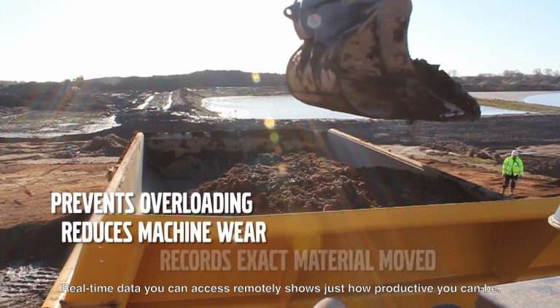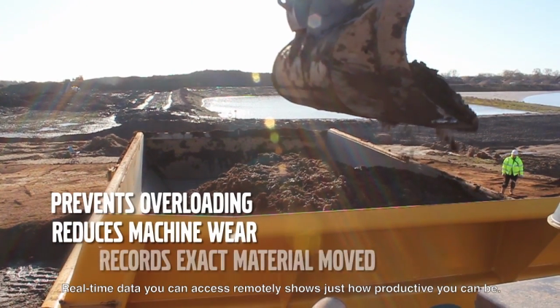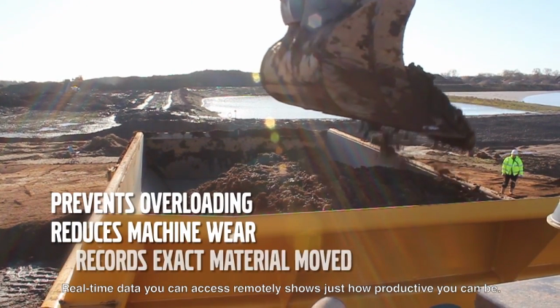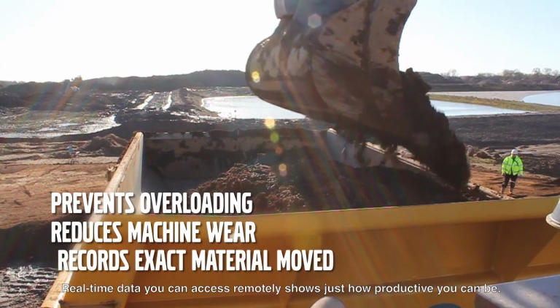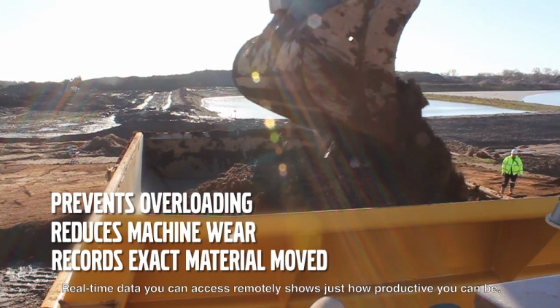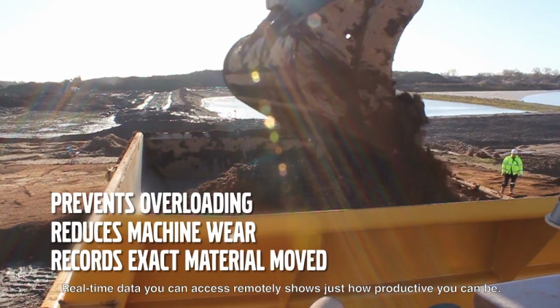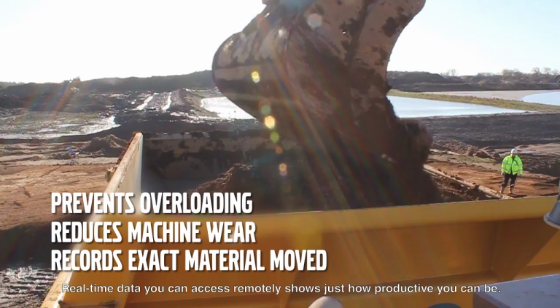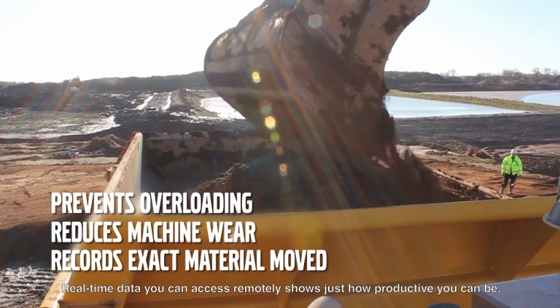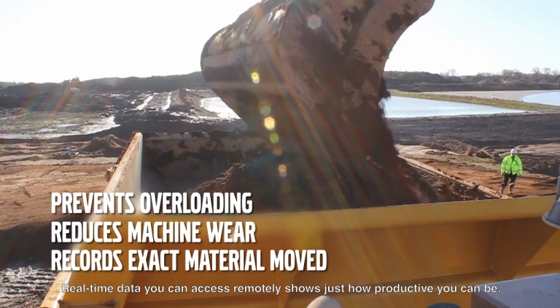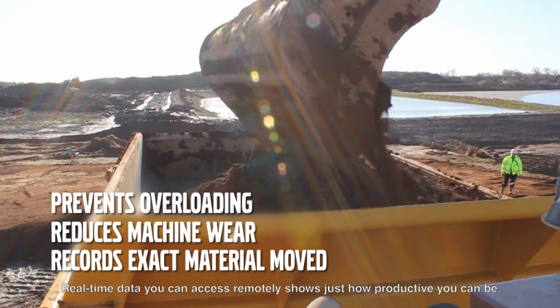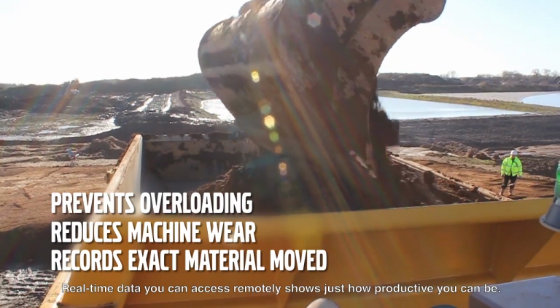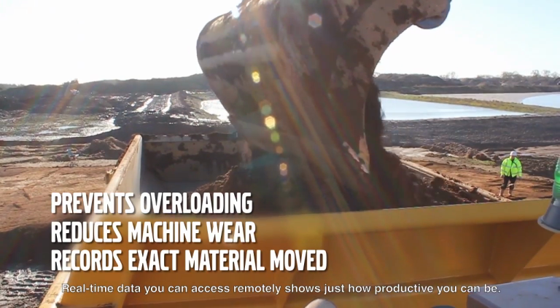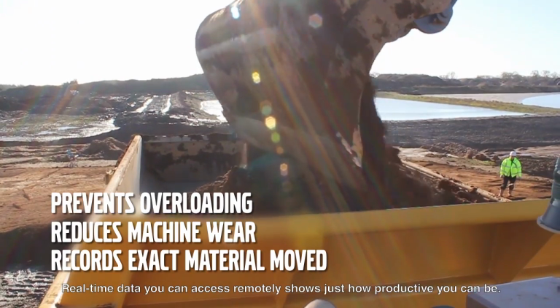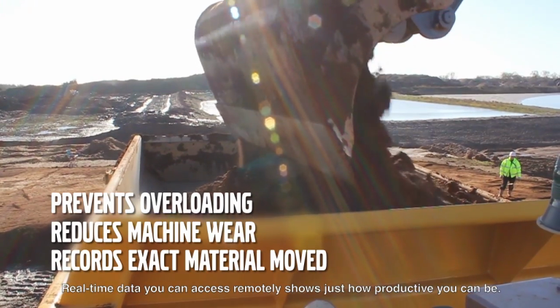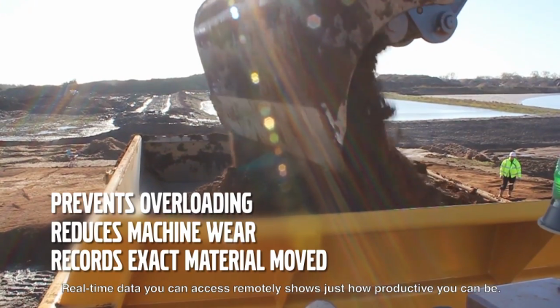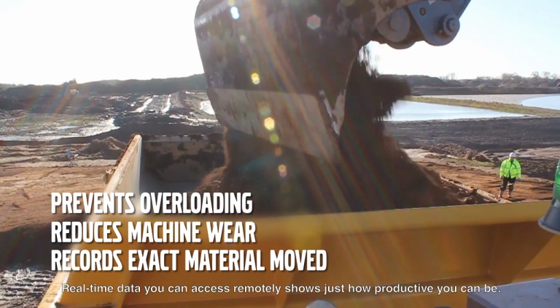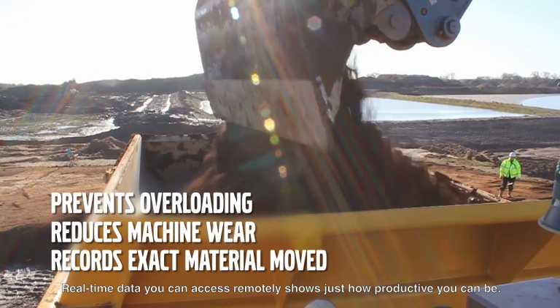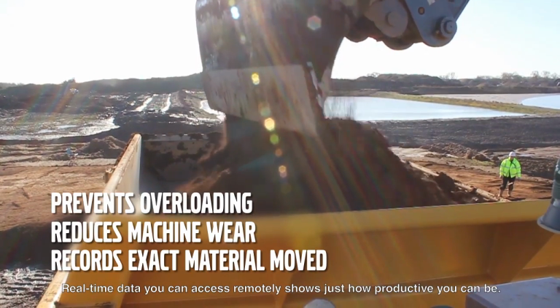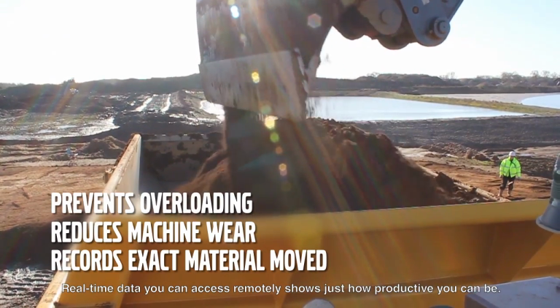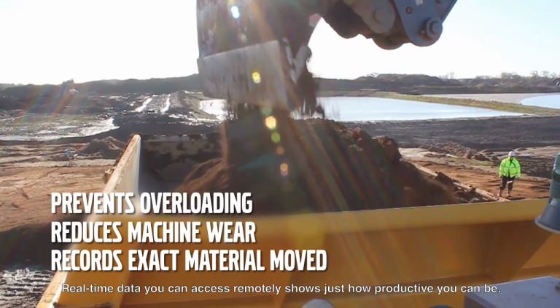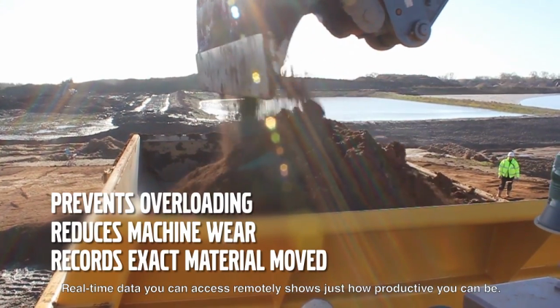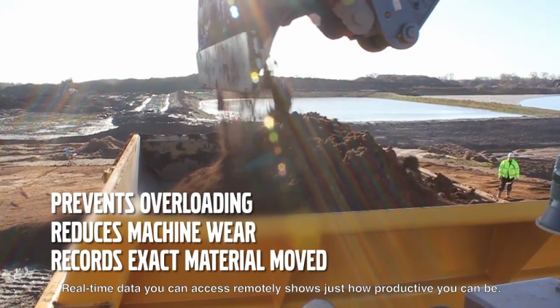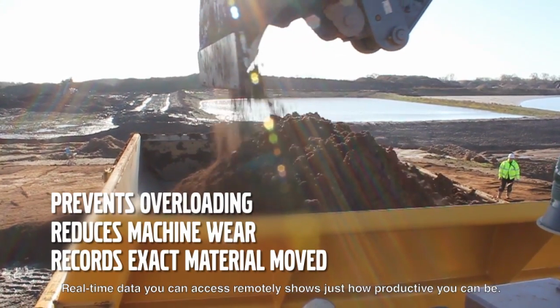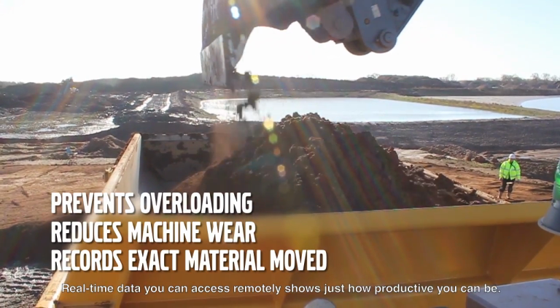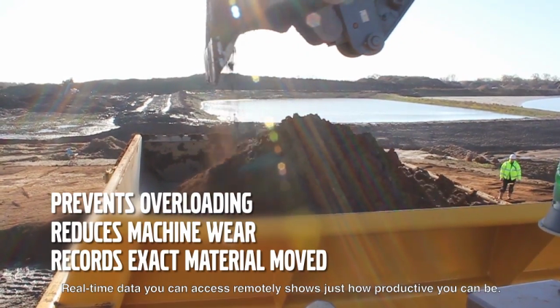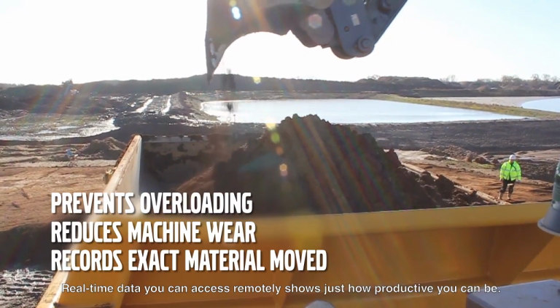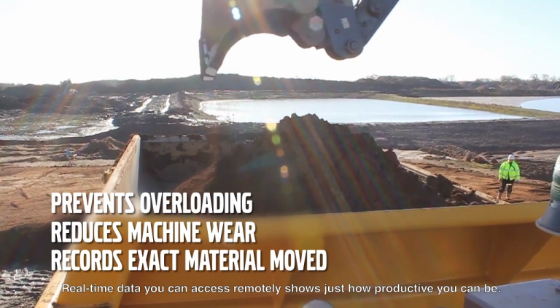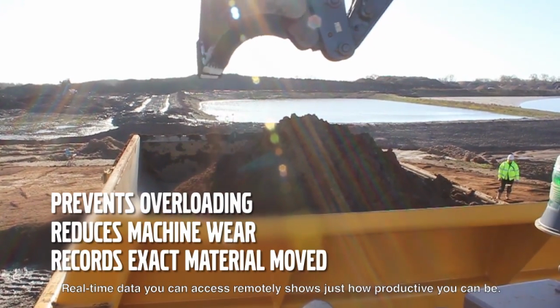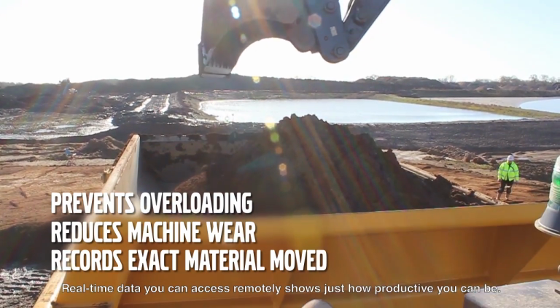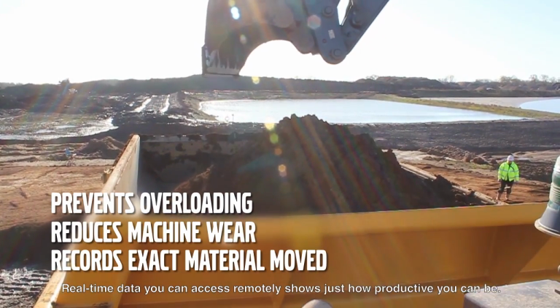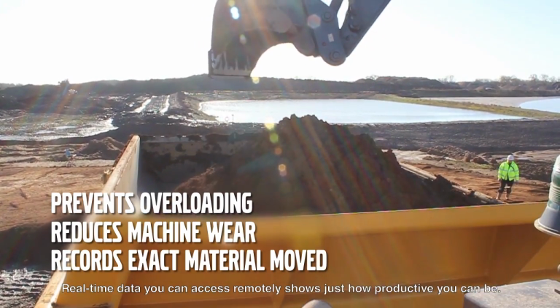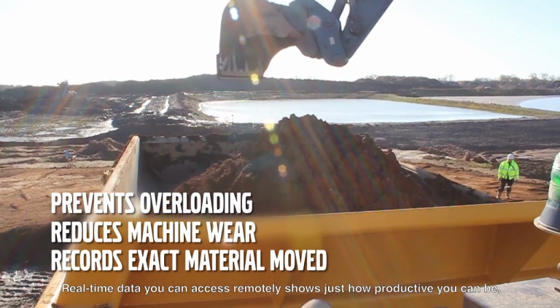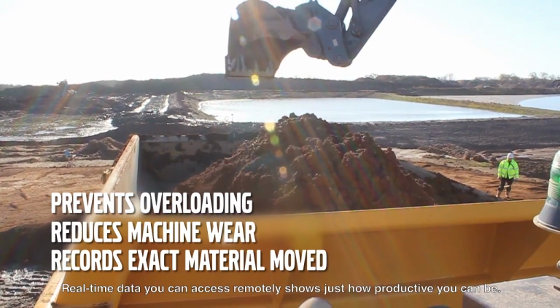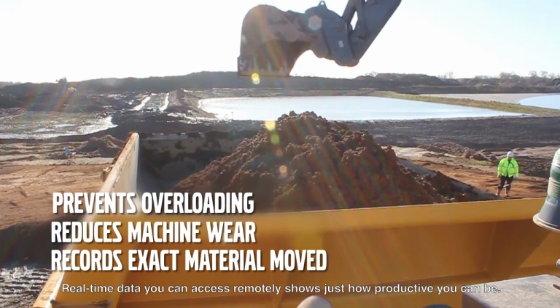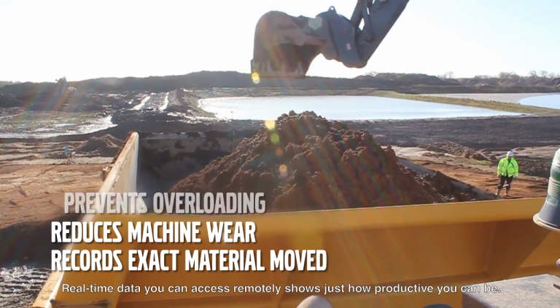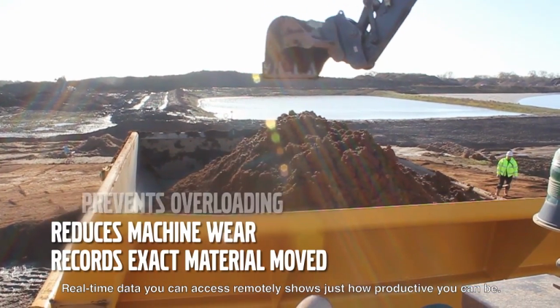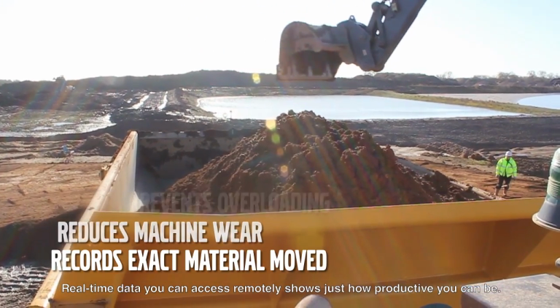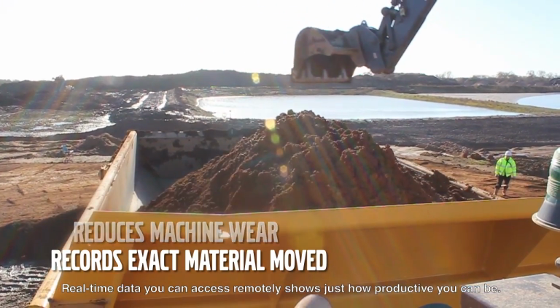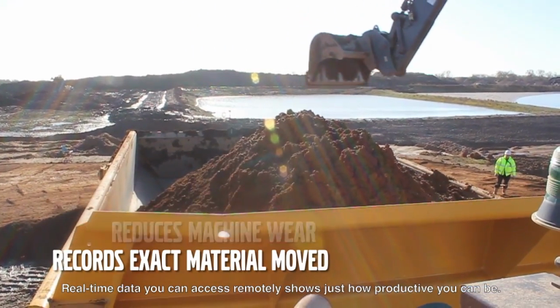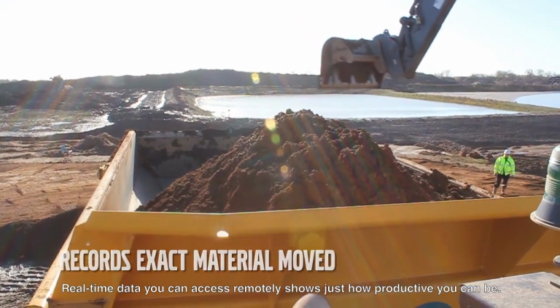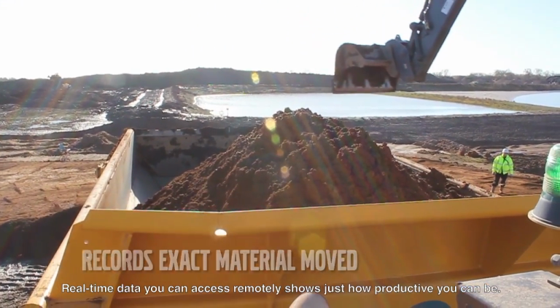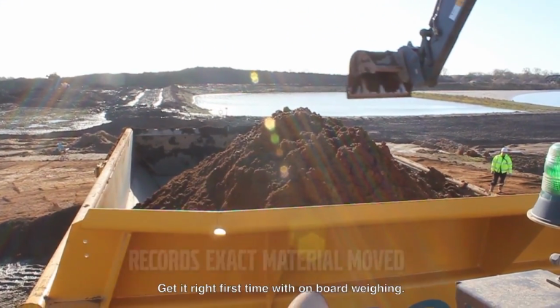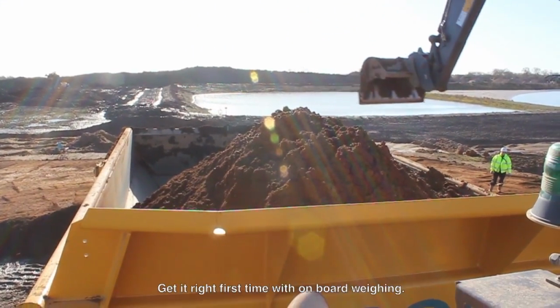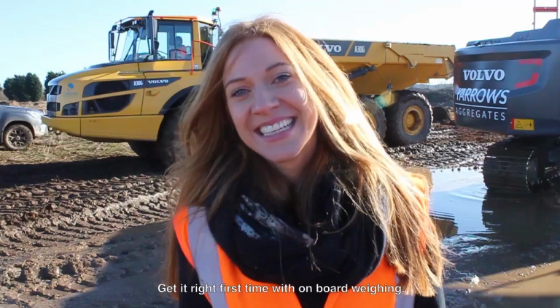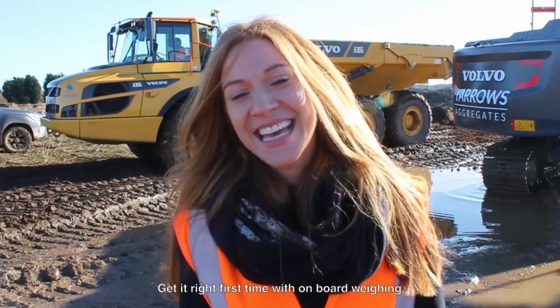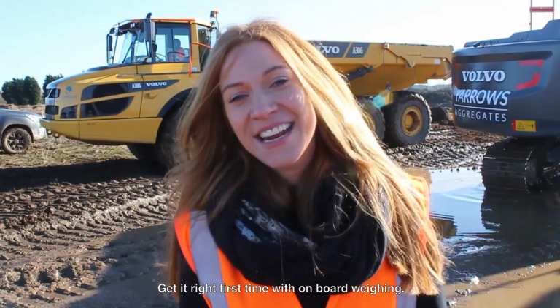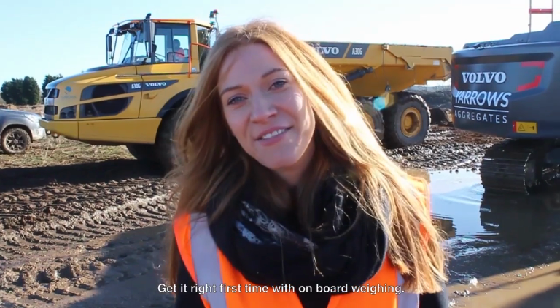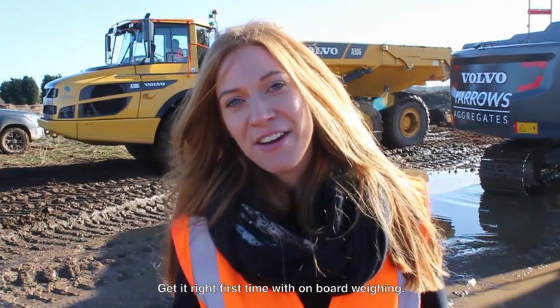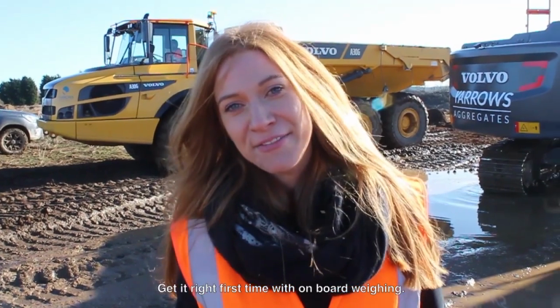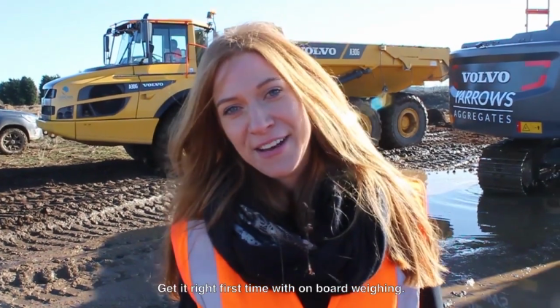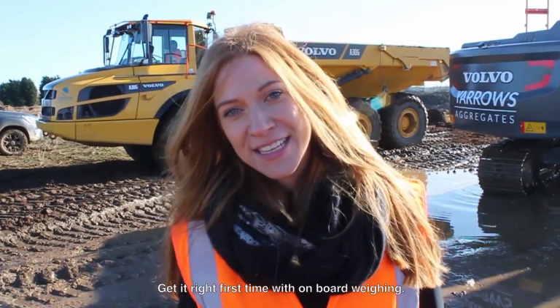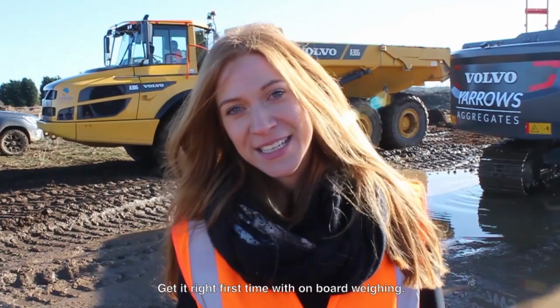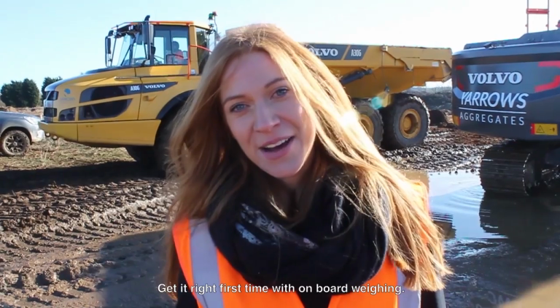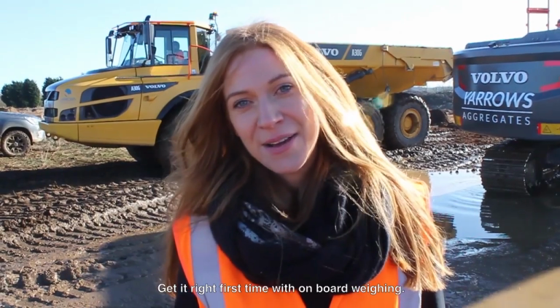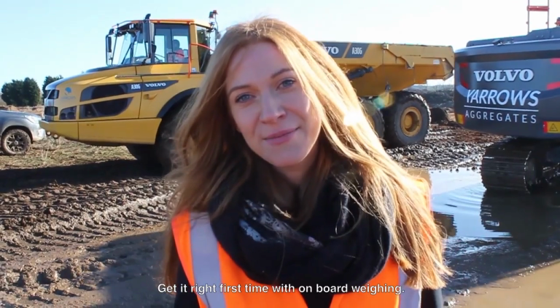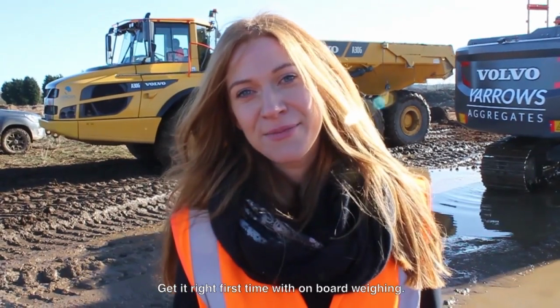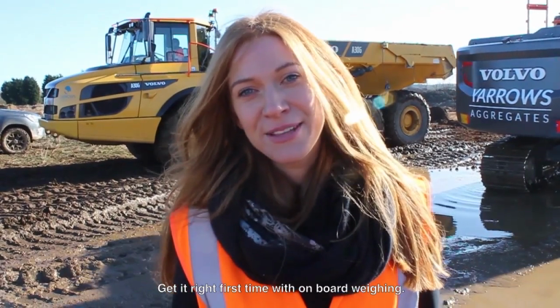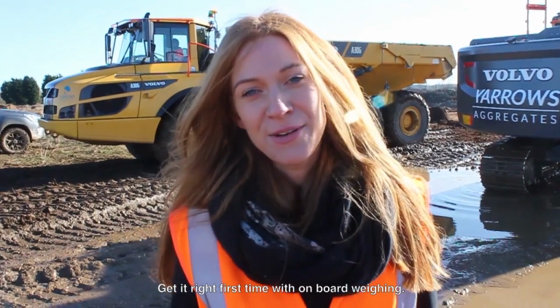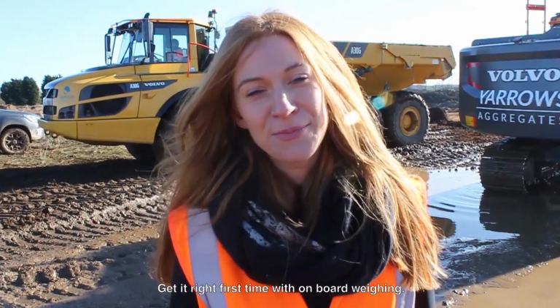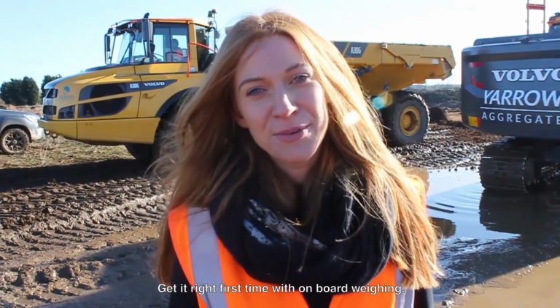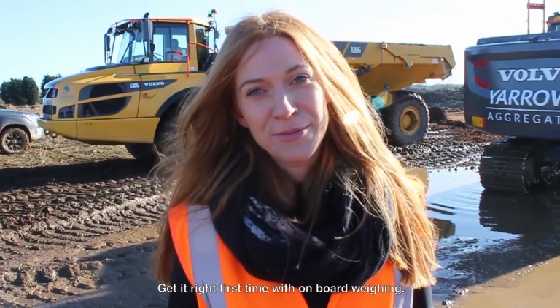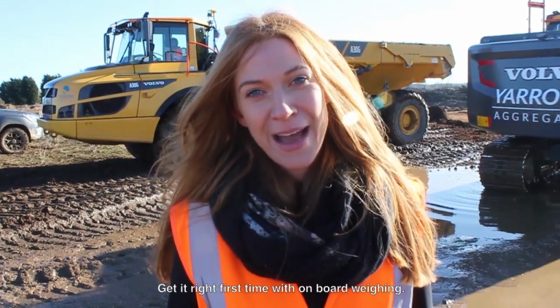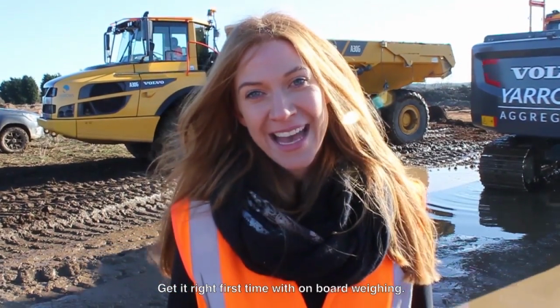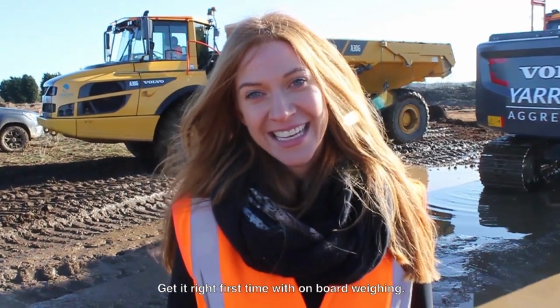Real-time data you can access remotely shows just how productive you can be. Get it right first time with onboard weighing.